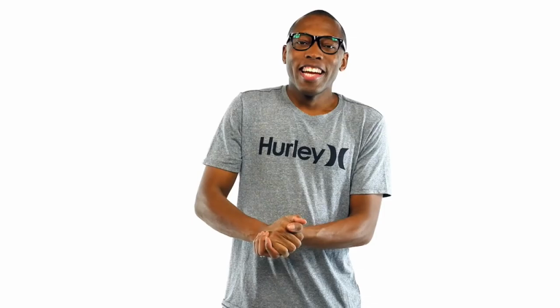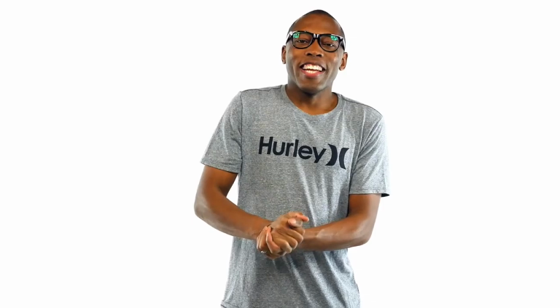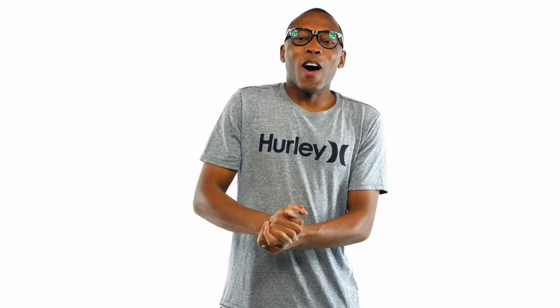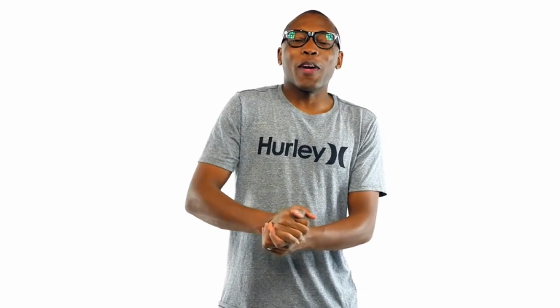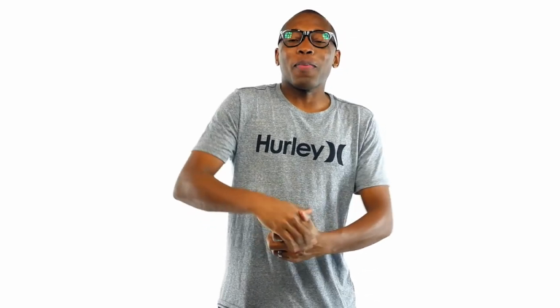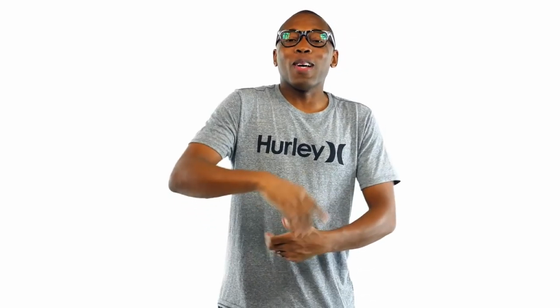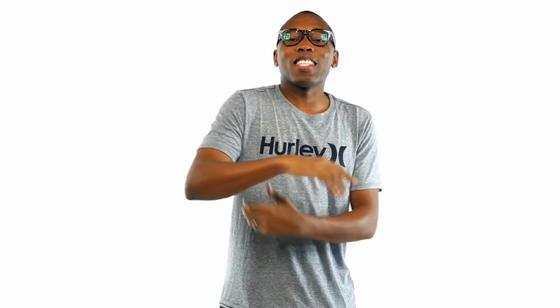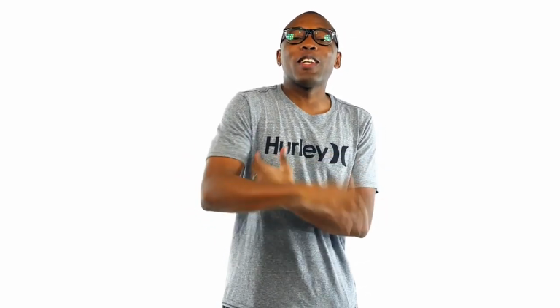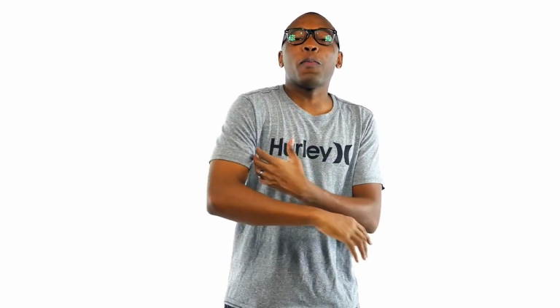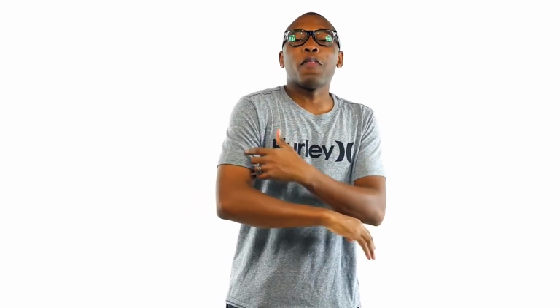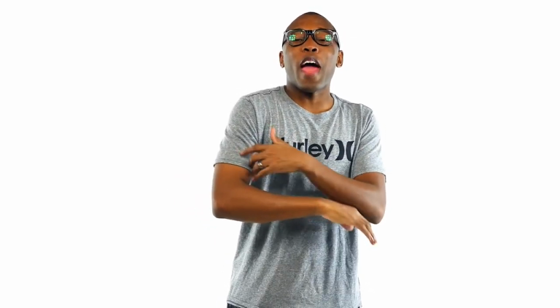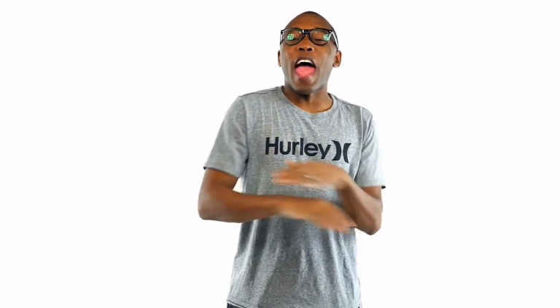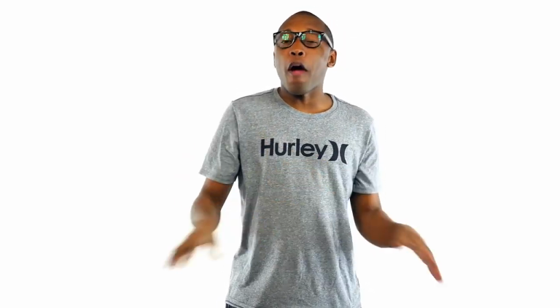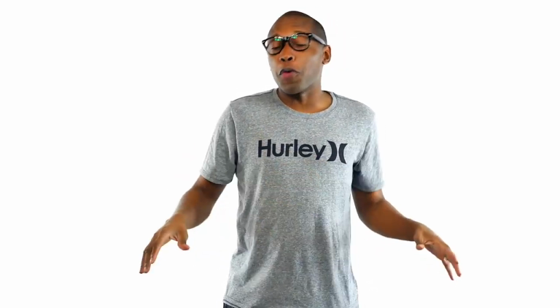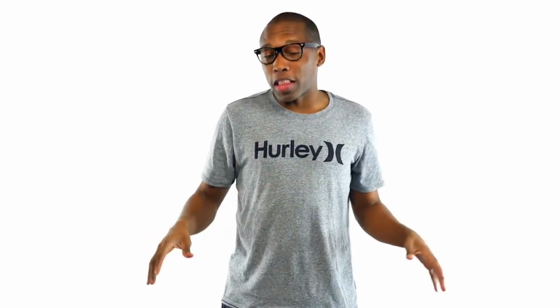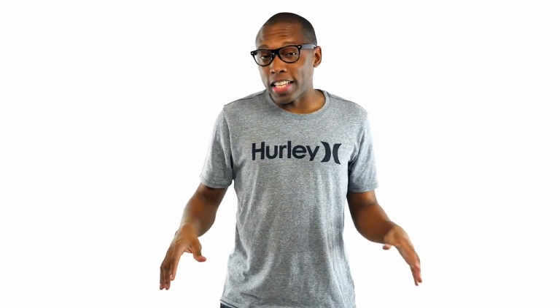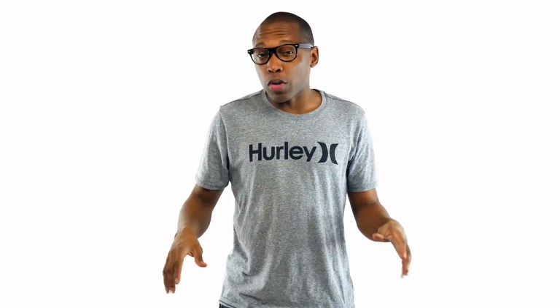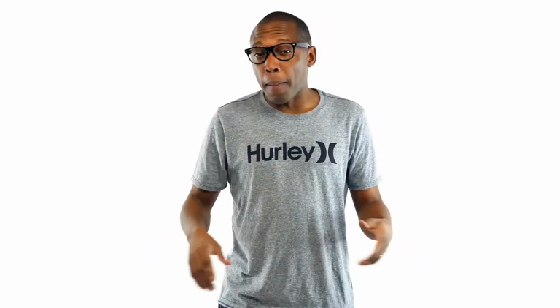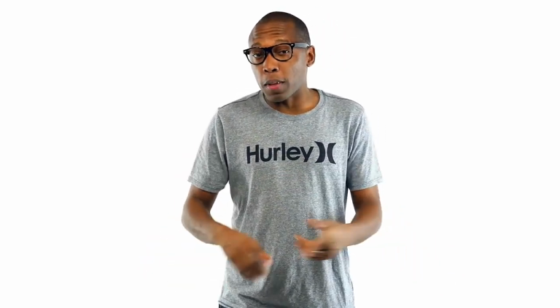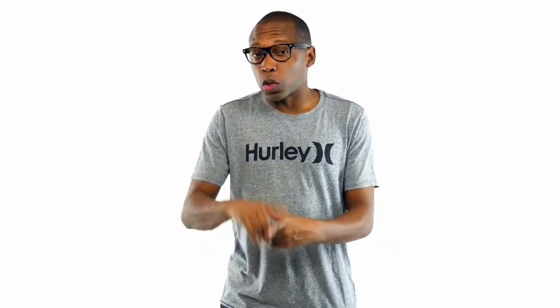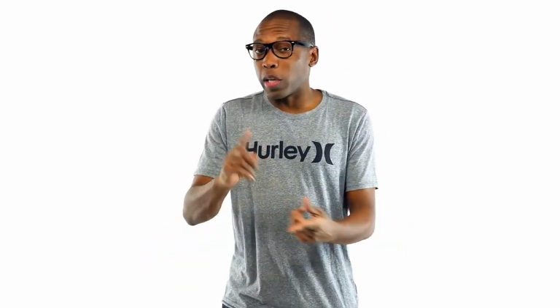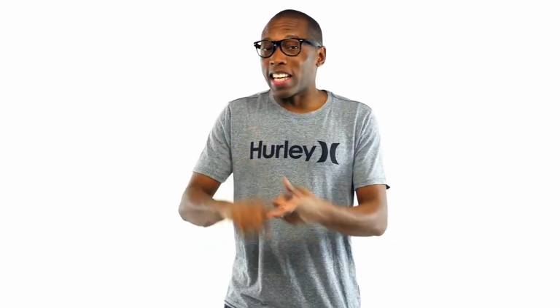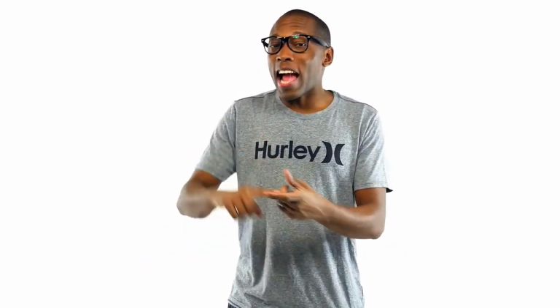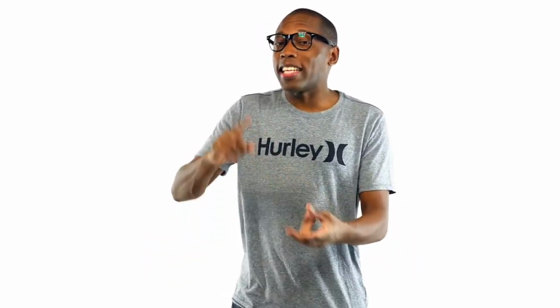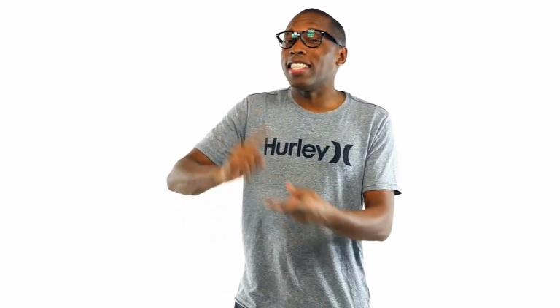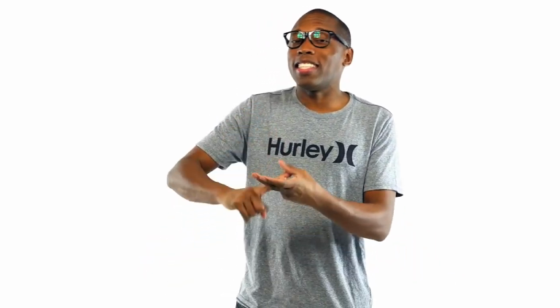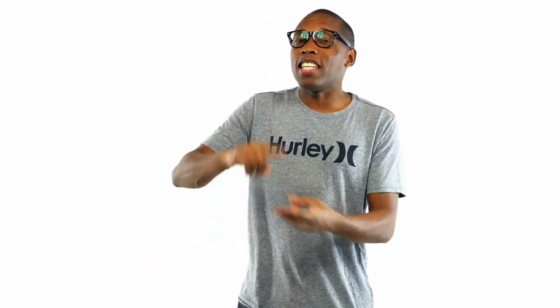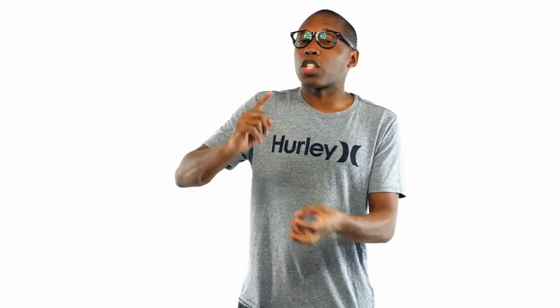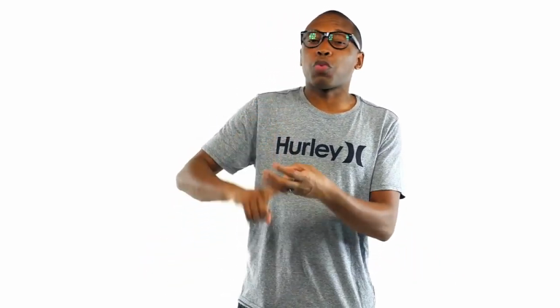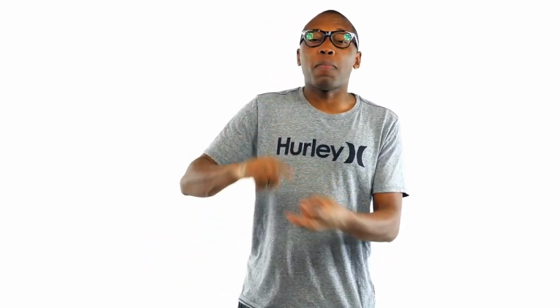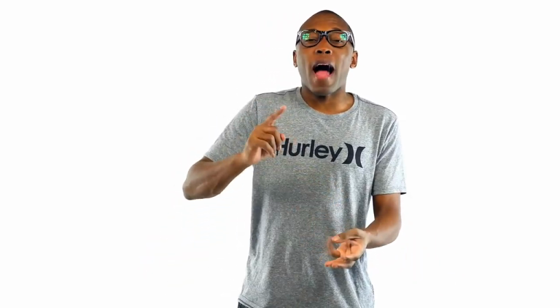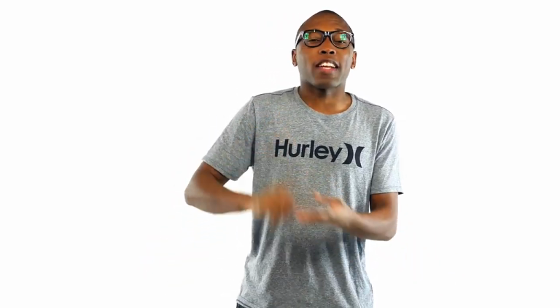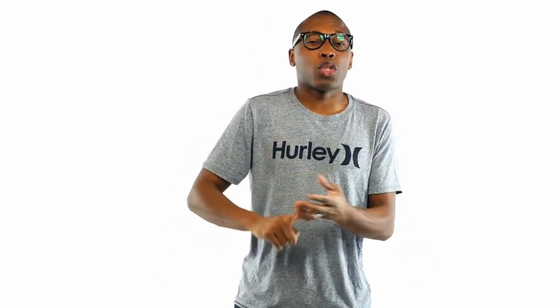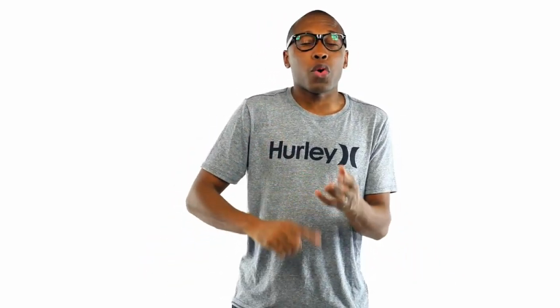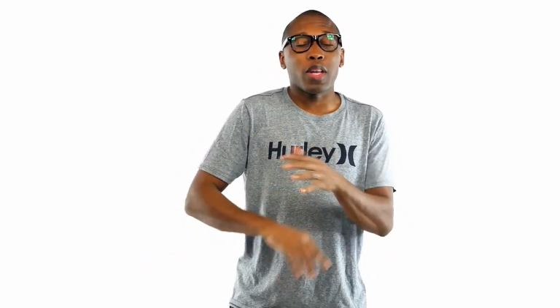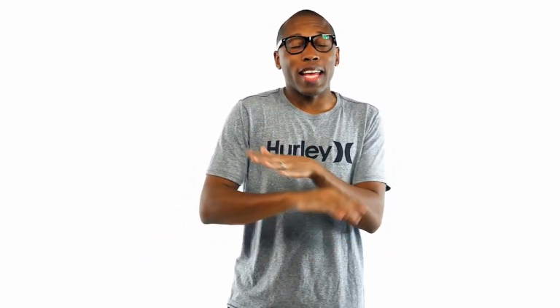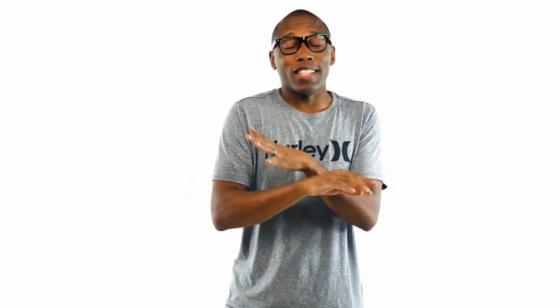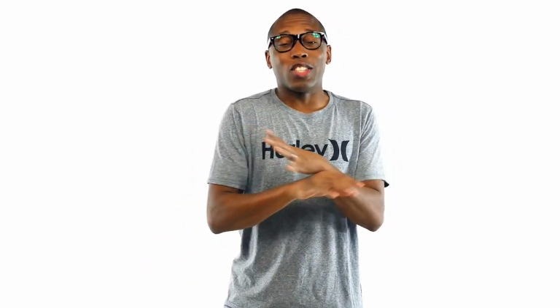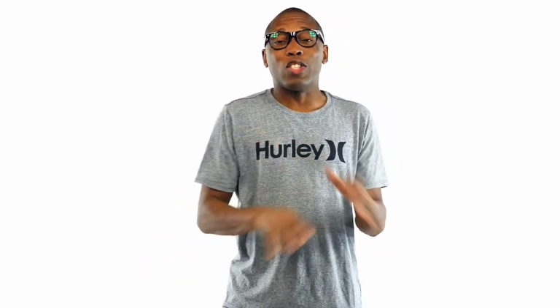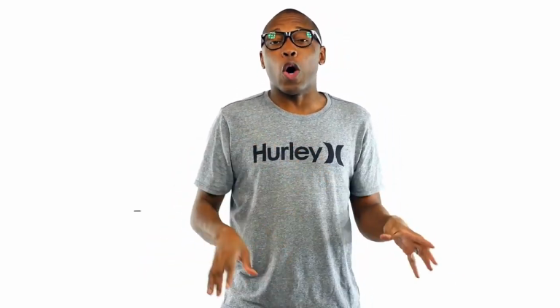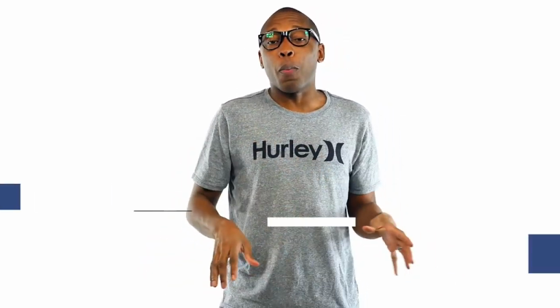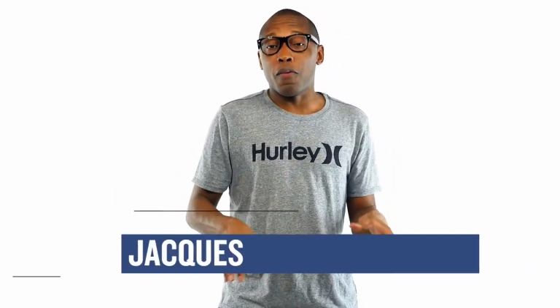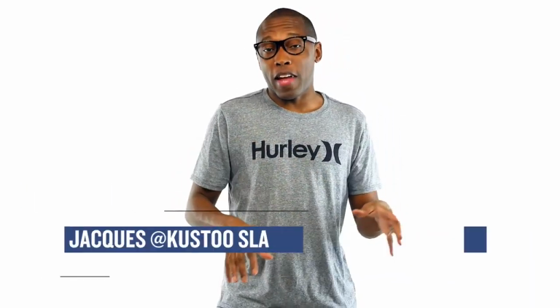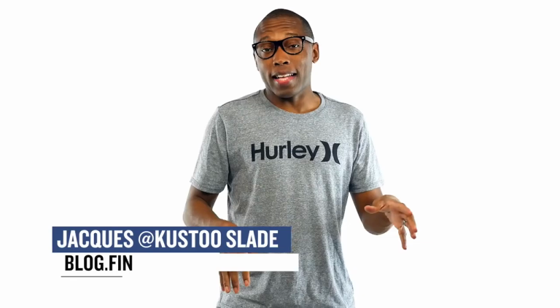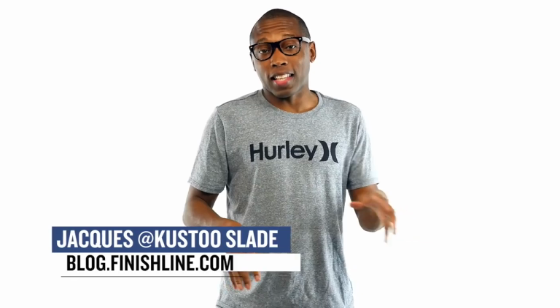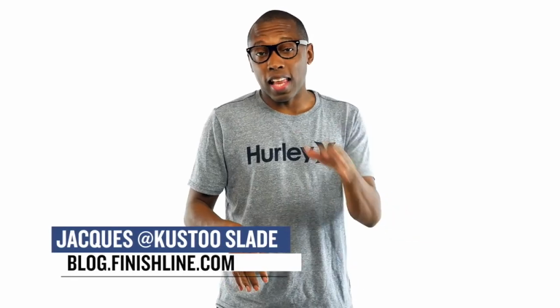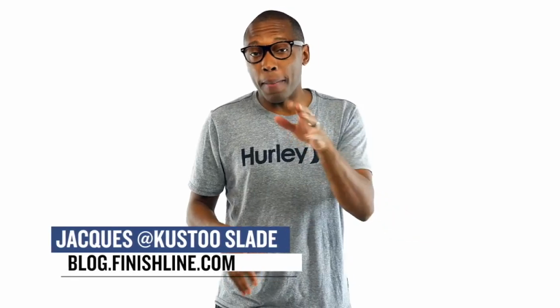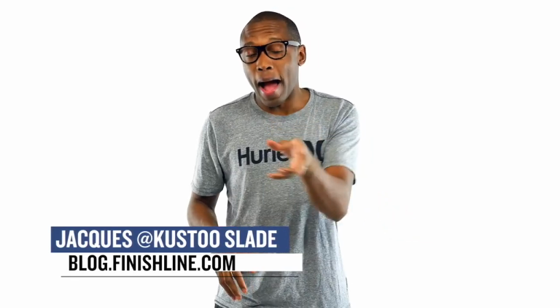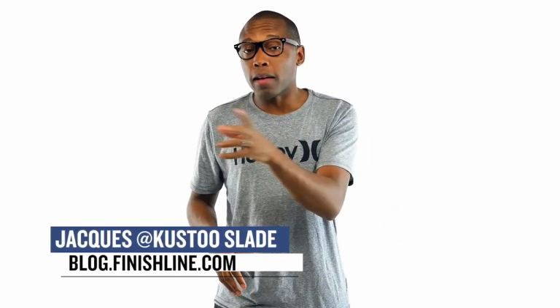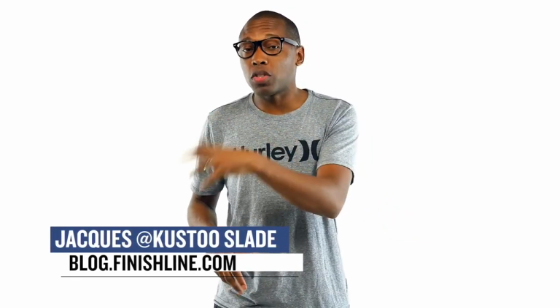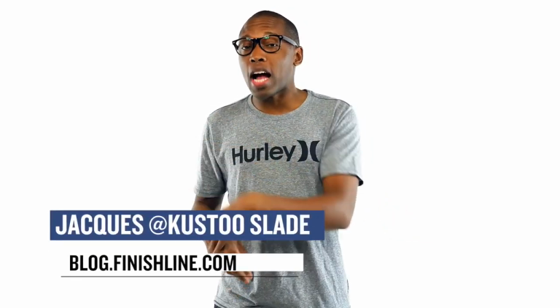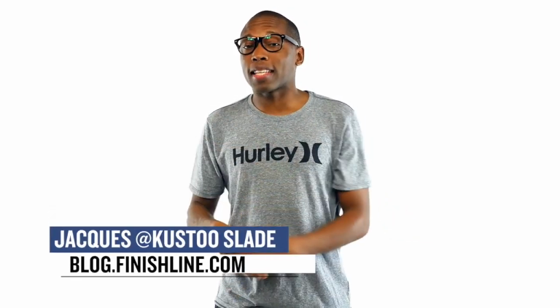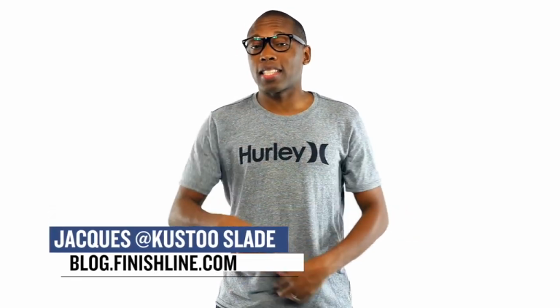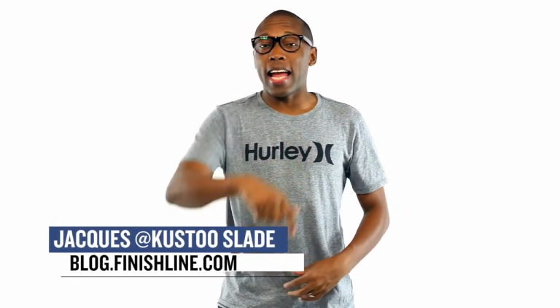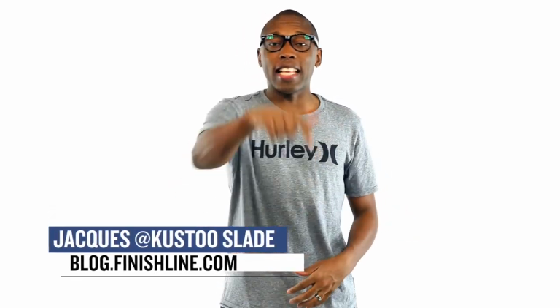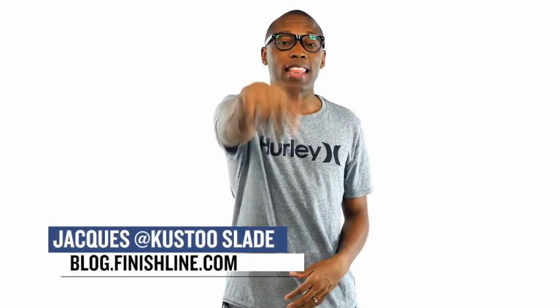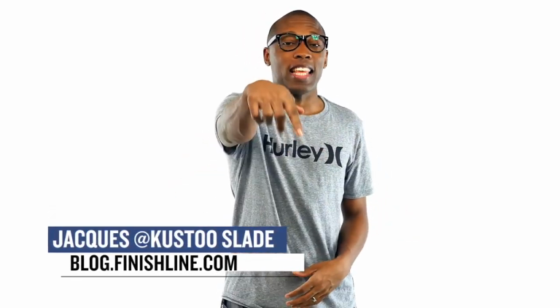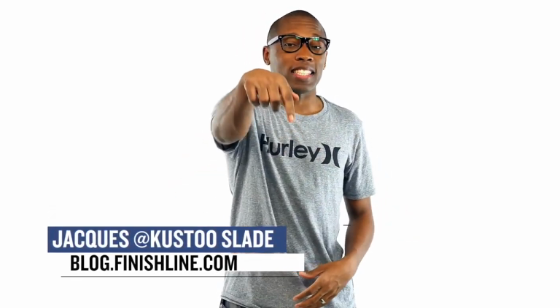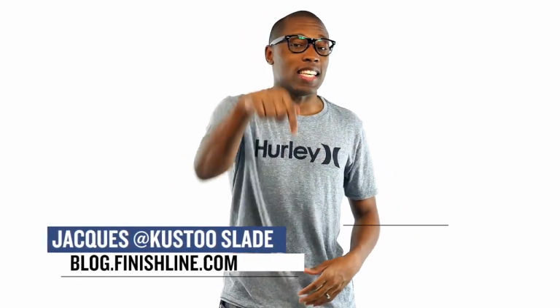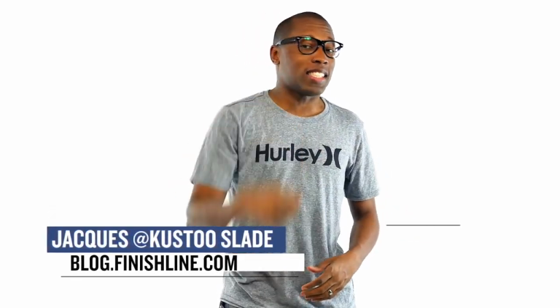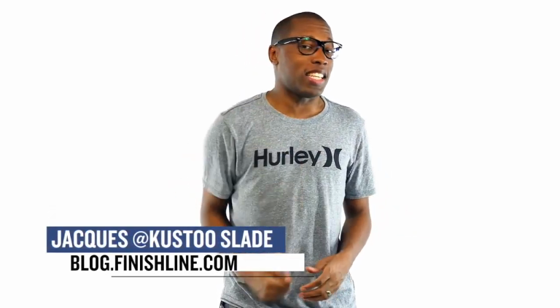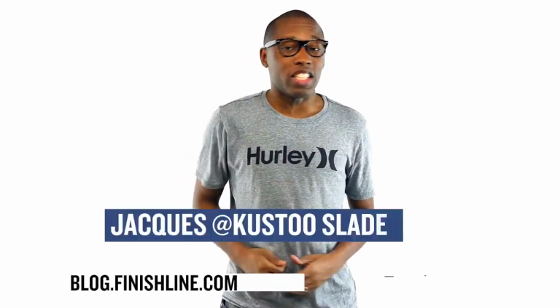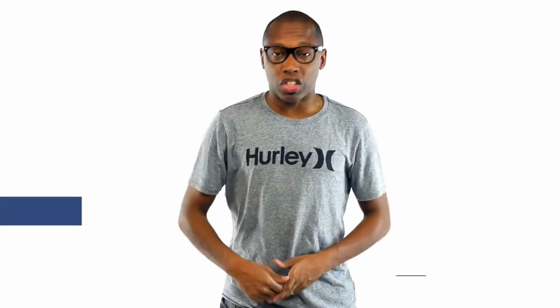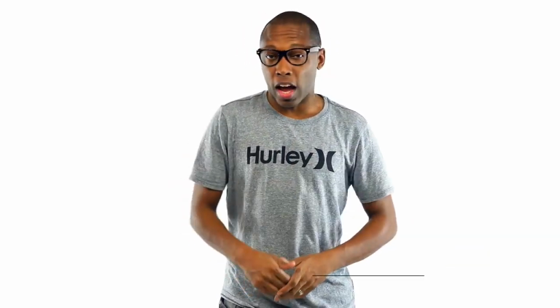What's up? There's a little bit of everything dropping this week — Nike, Adidas, Reebok, Jordan, and a dope Vans collab. I am Jacques Slade, and this is the Heat Check.